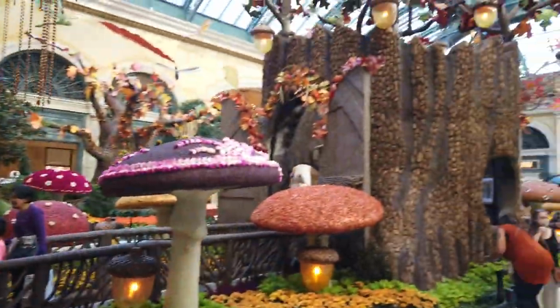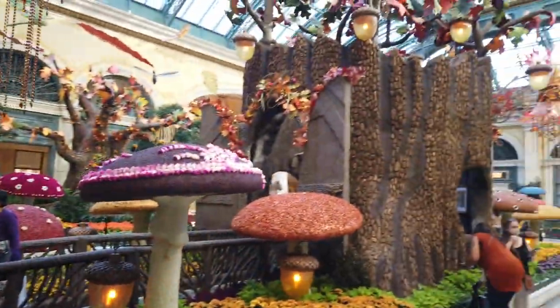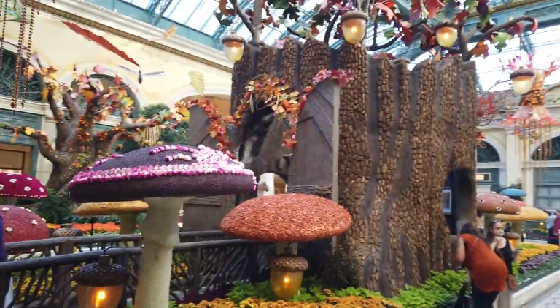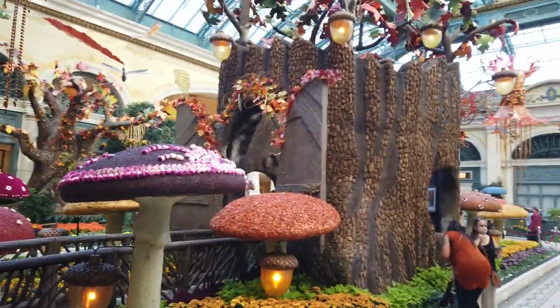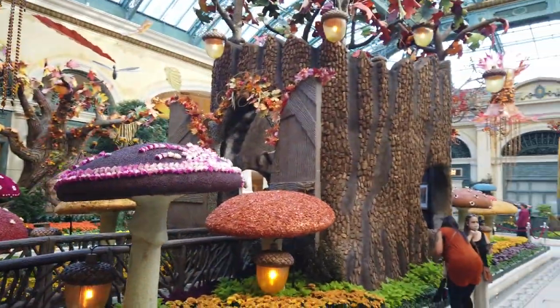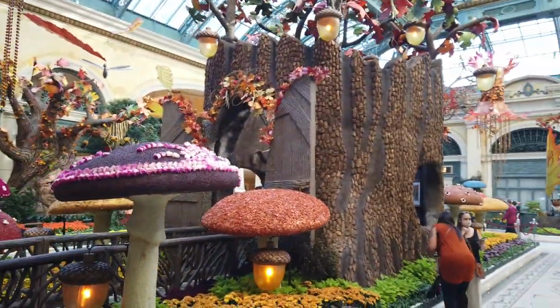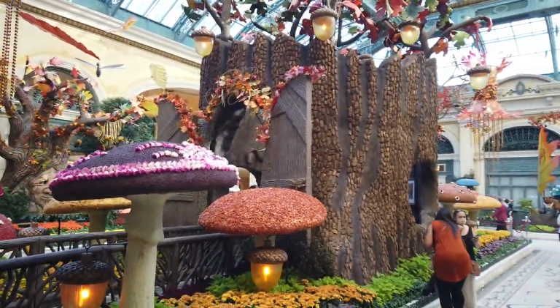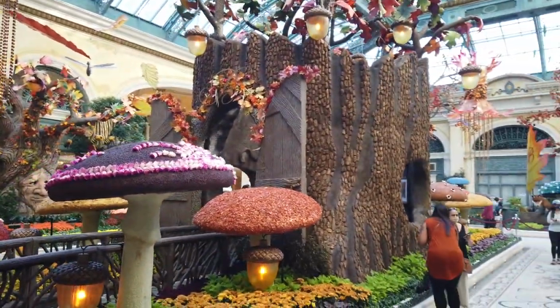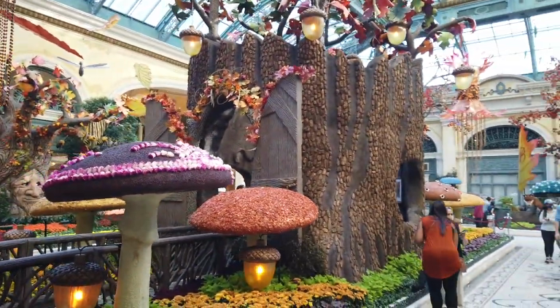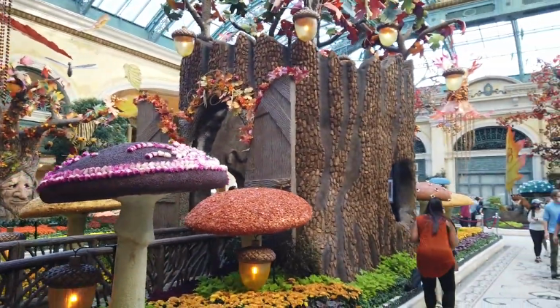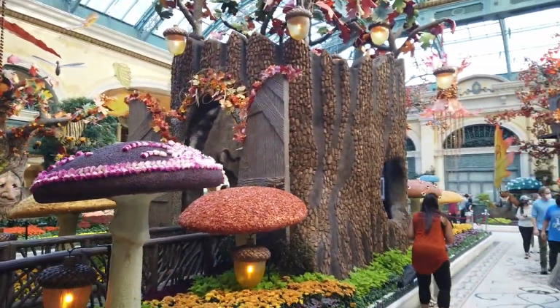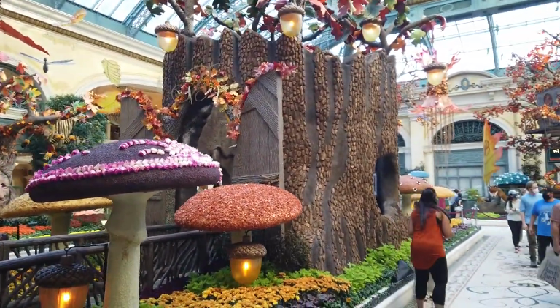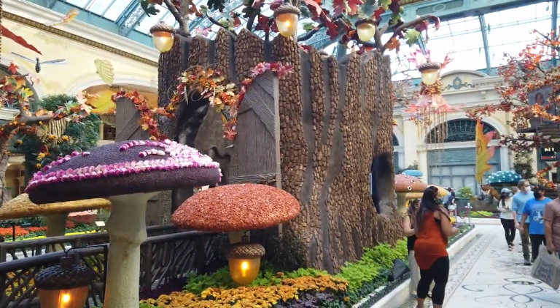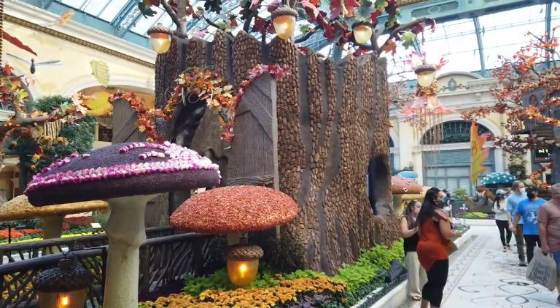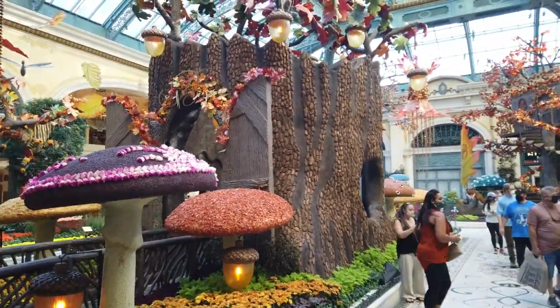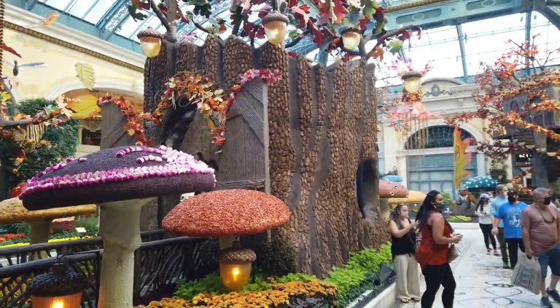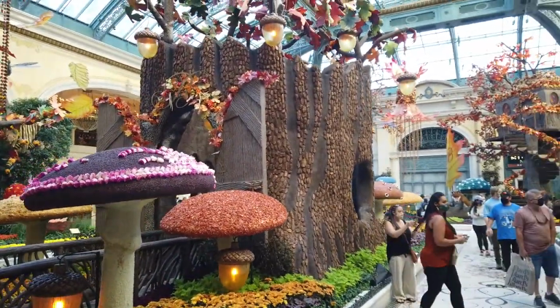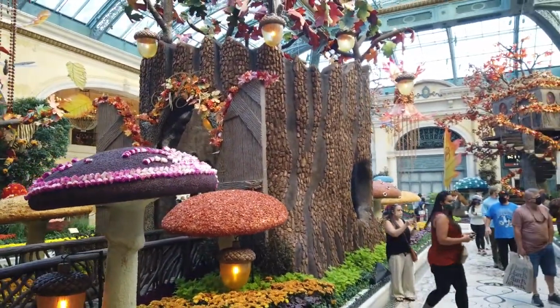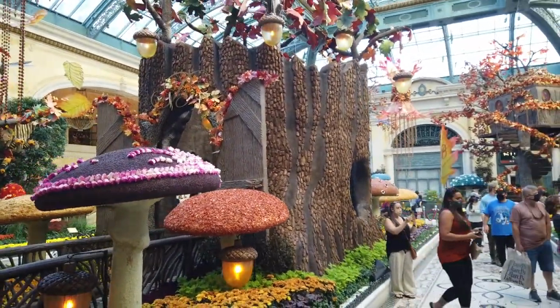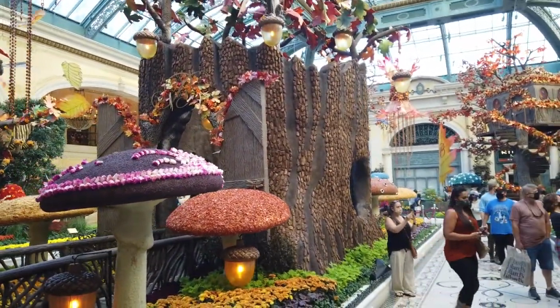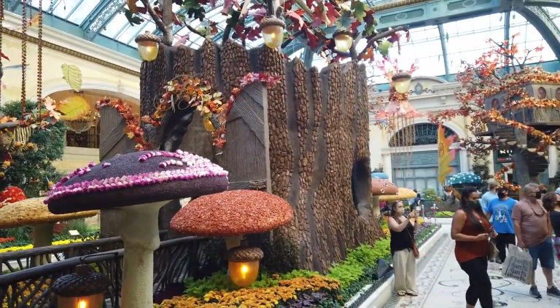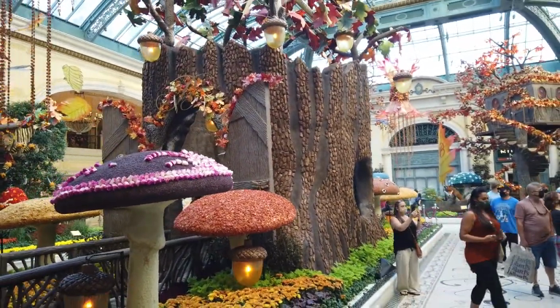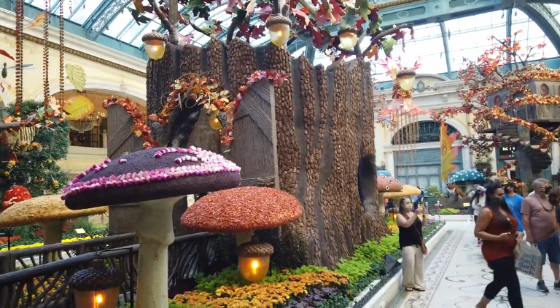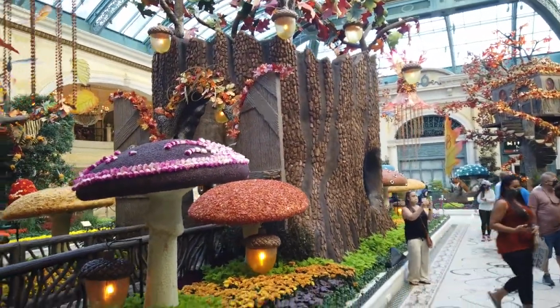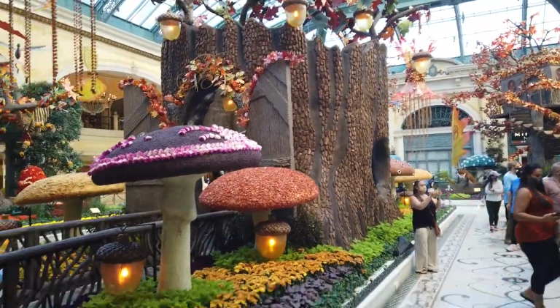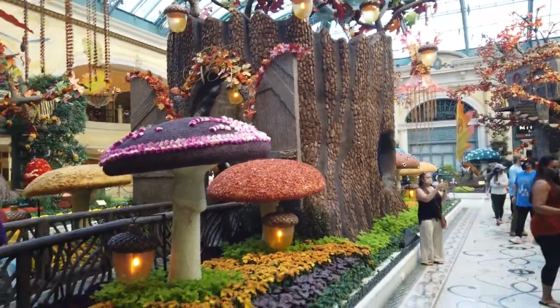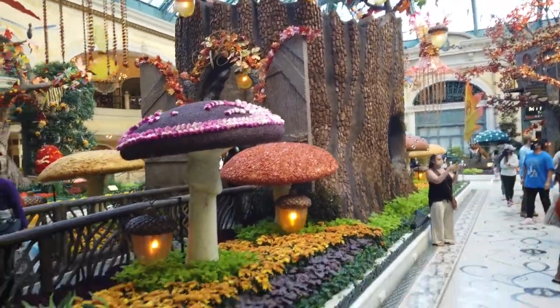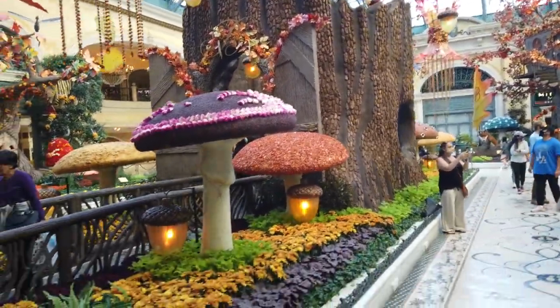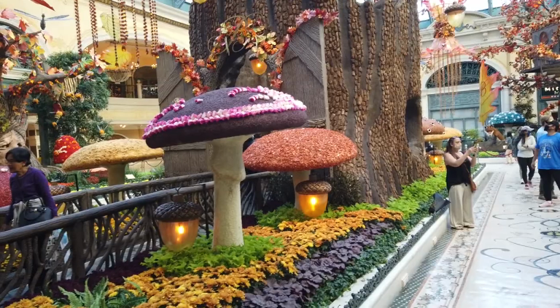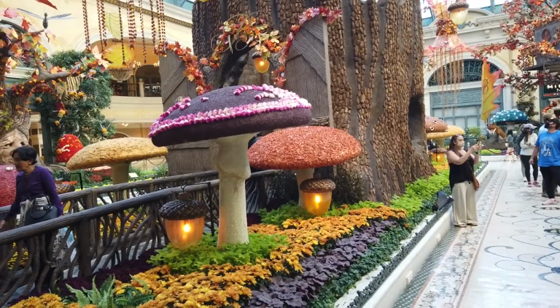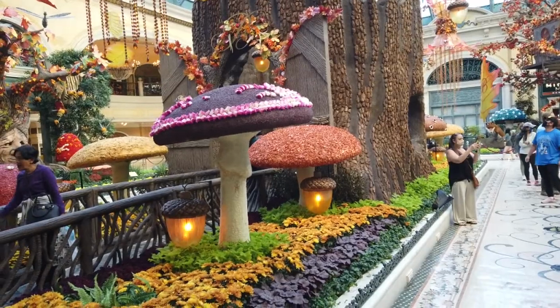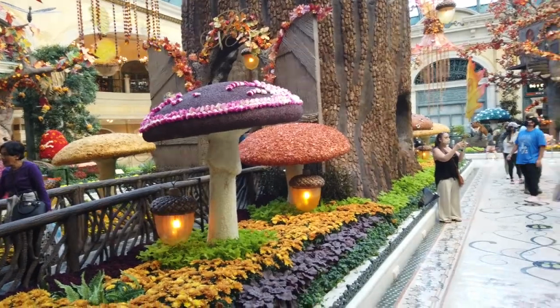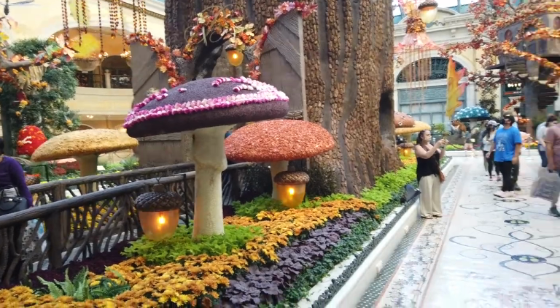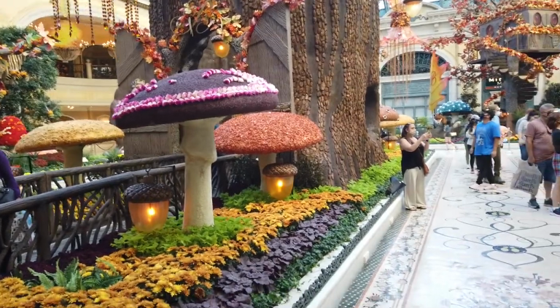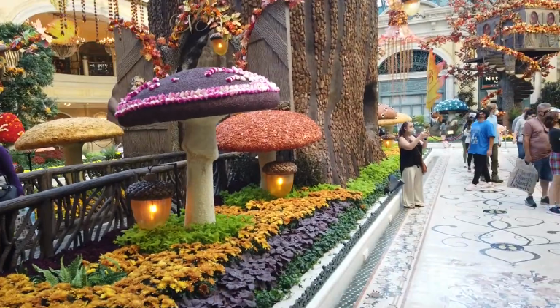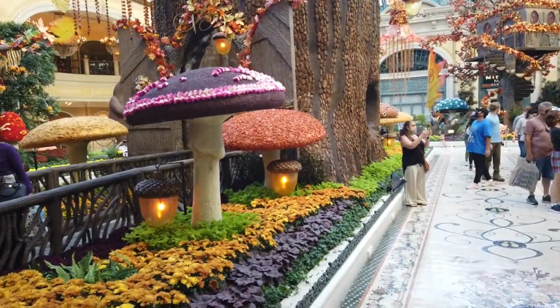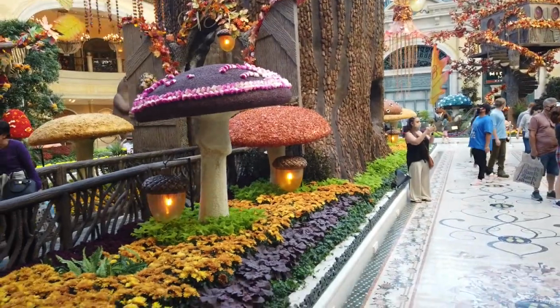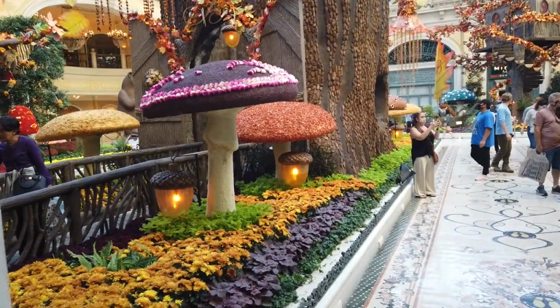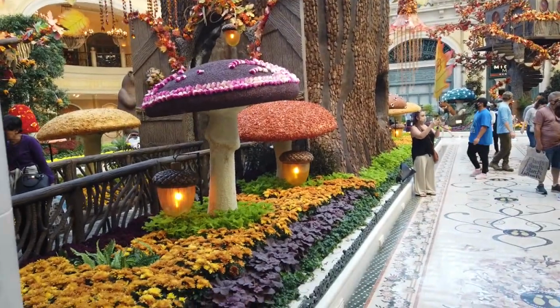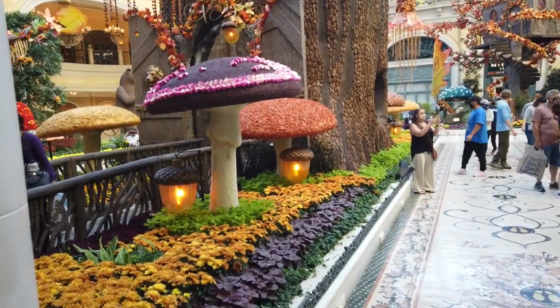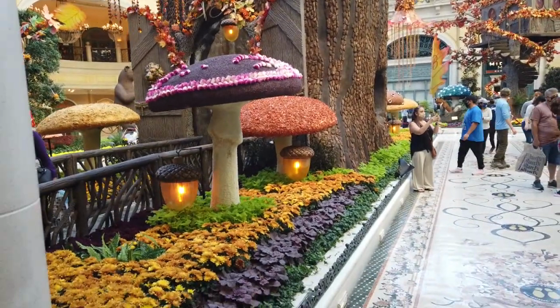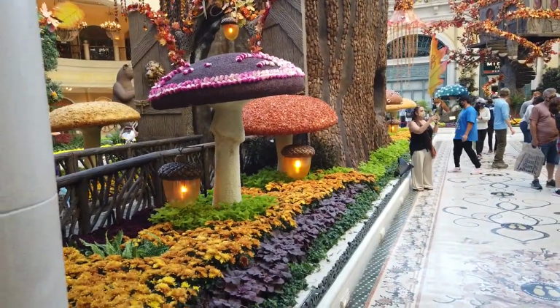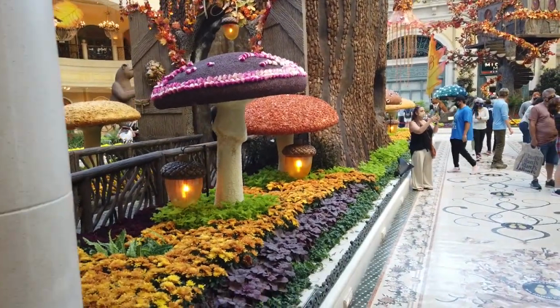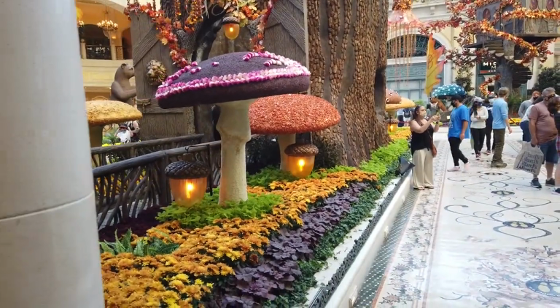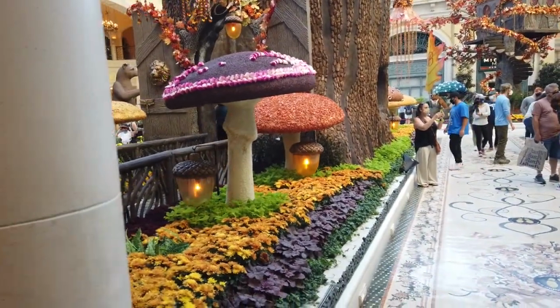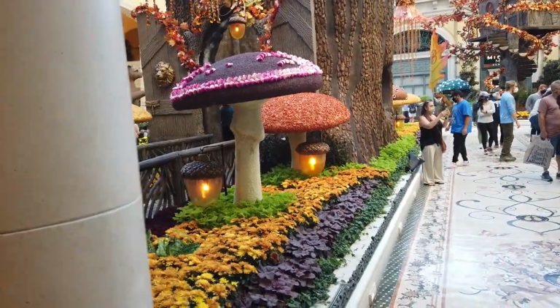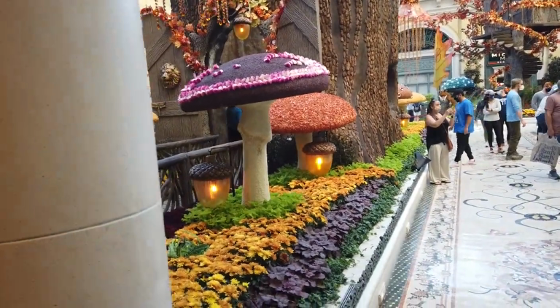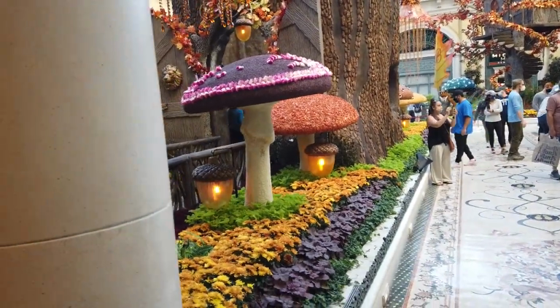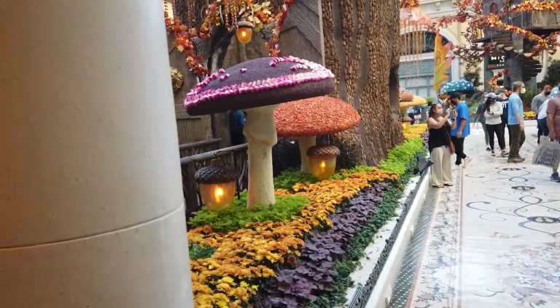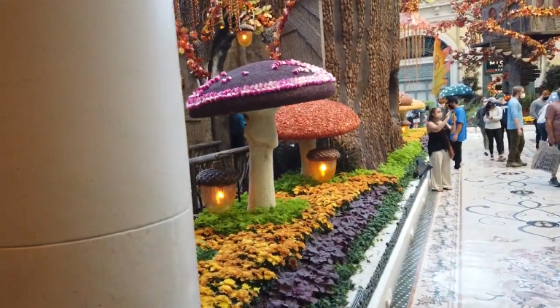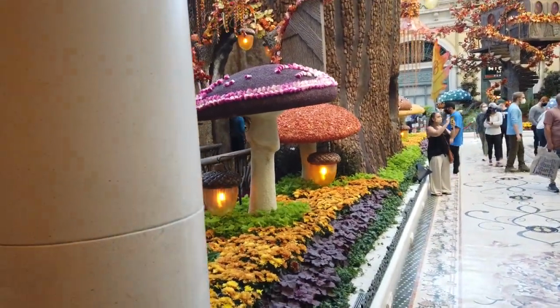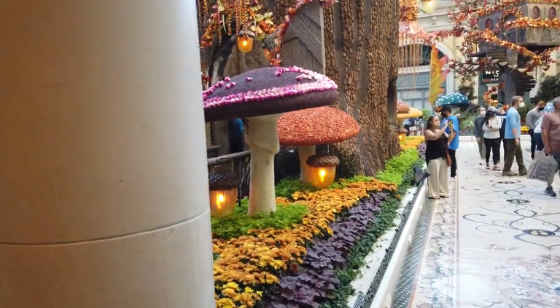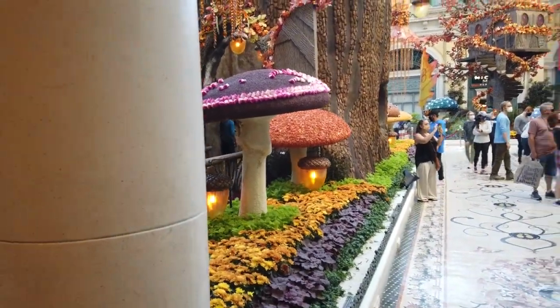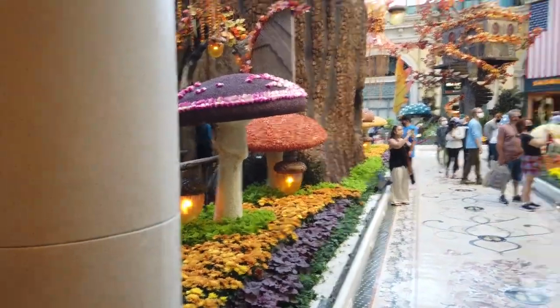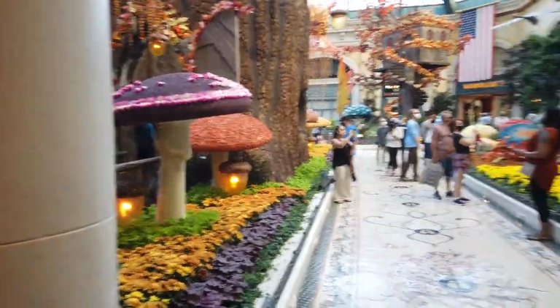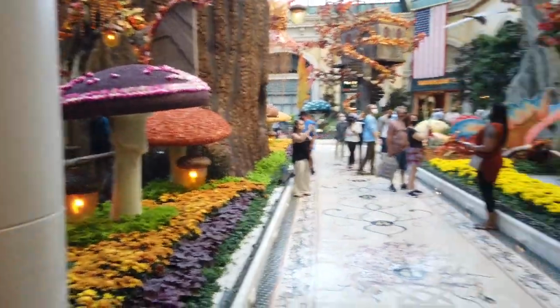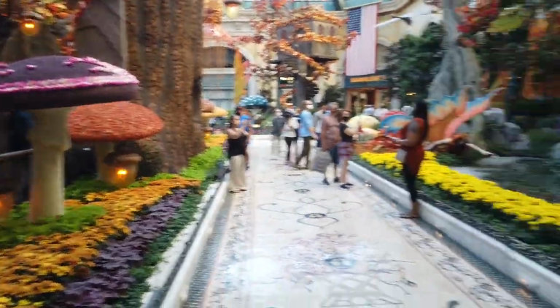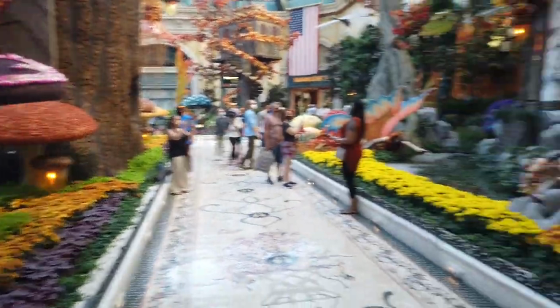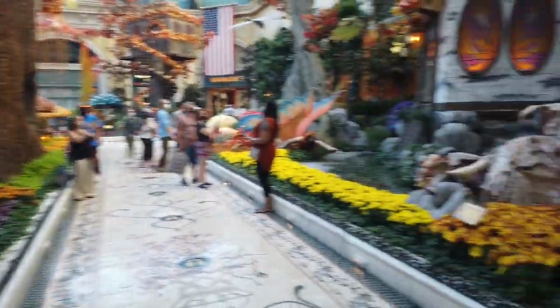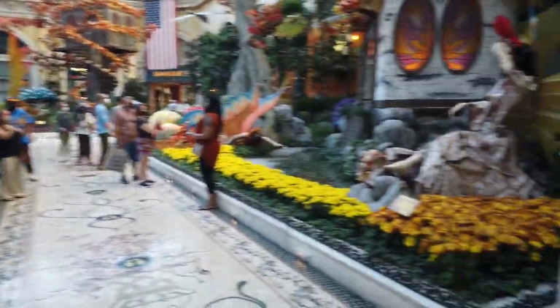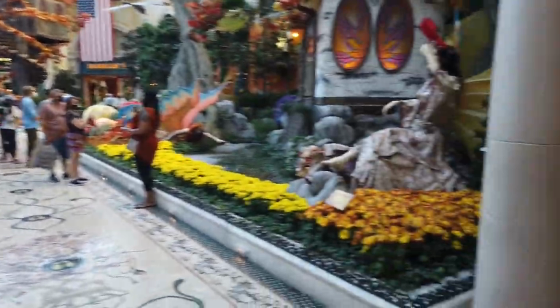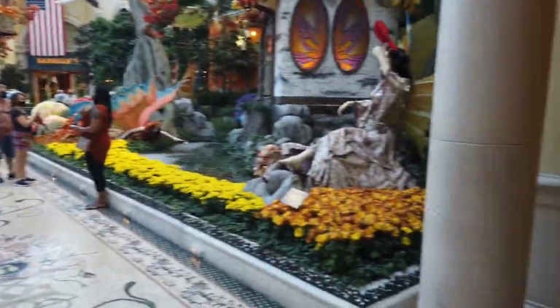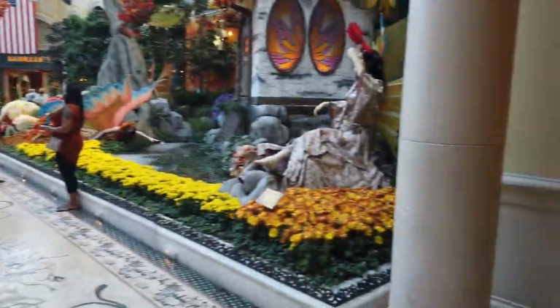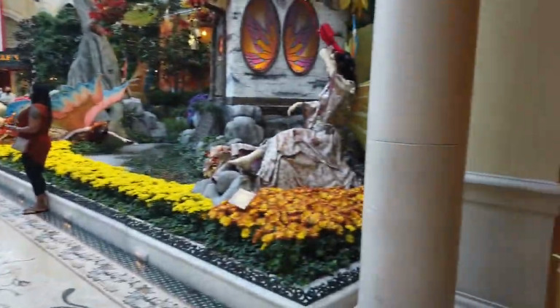Coming around, we get to experience the big fairy stump in the center, as well as all the mushrooms.